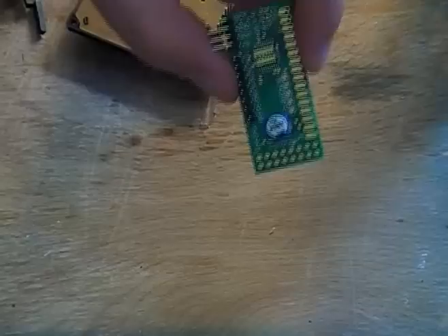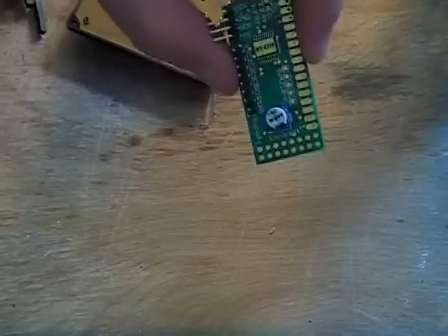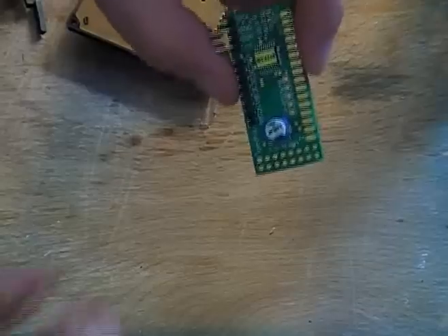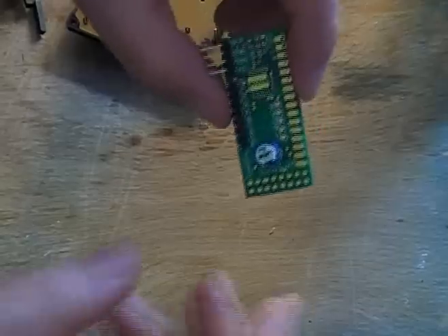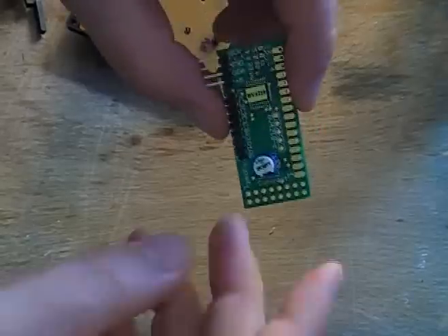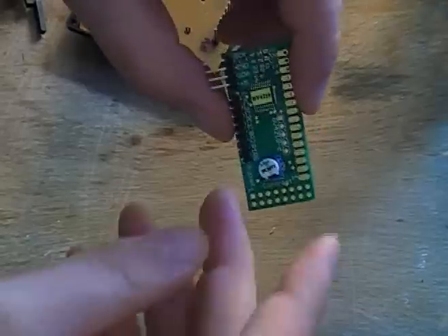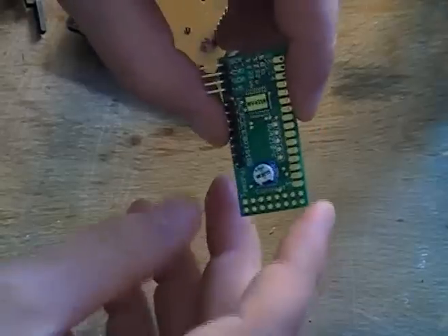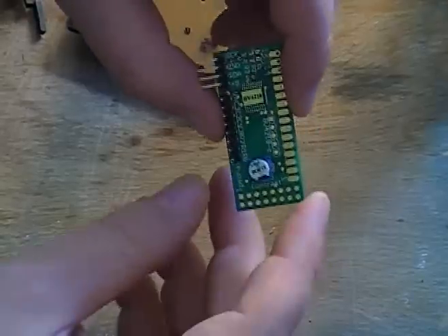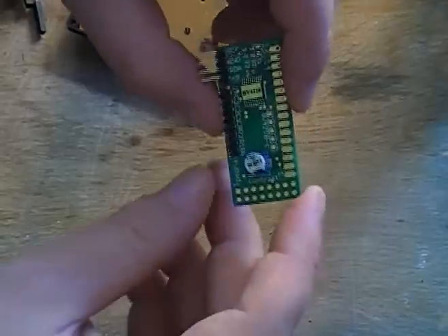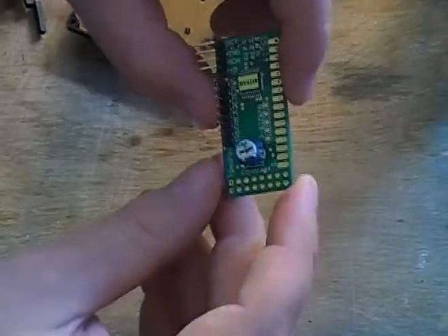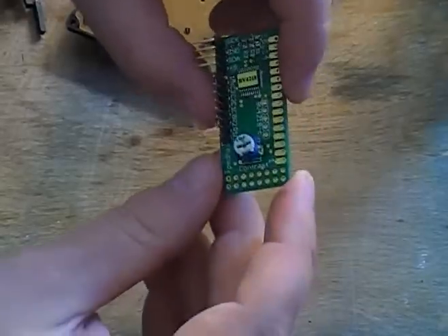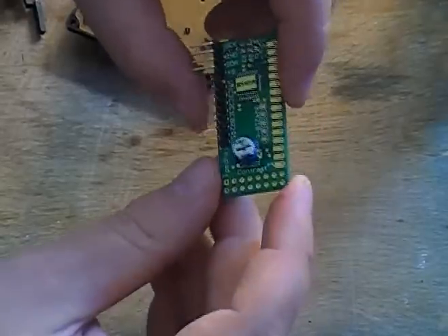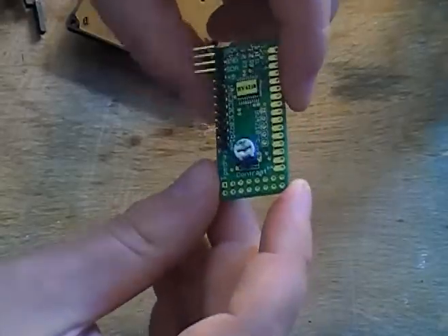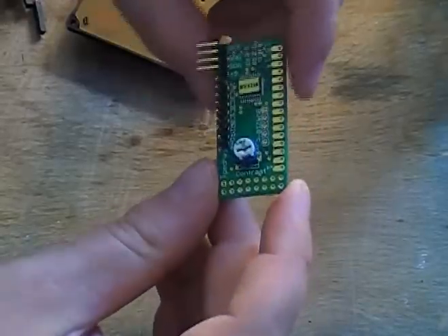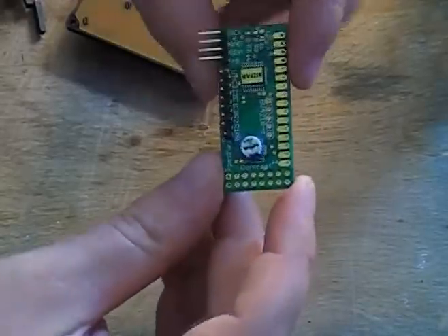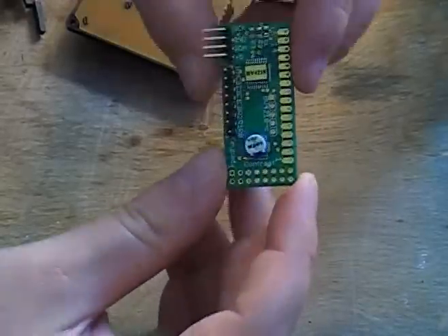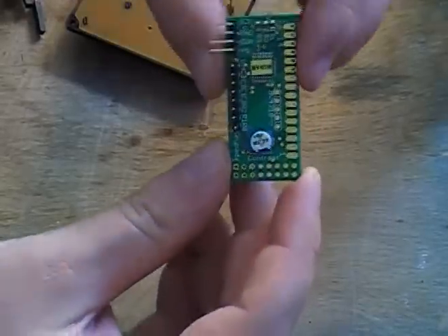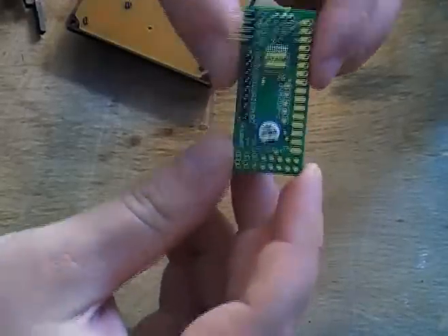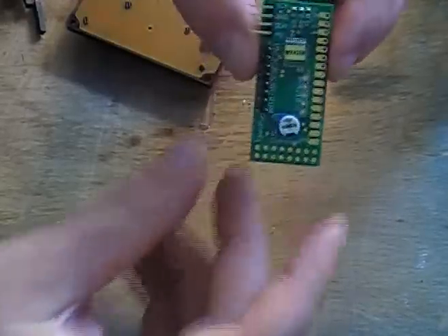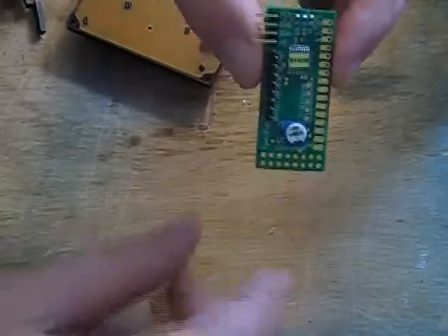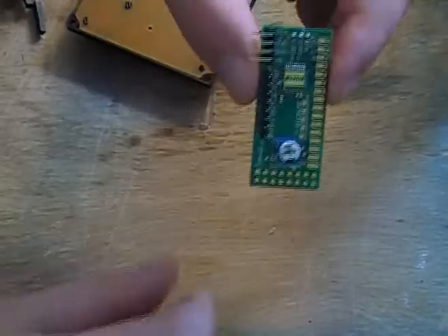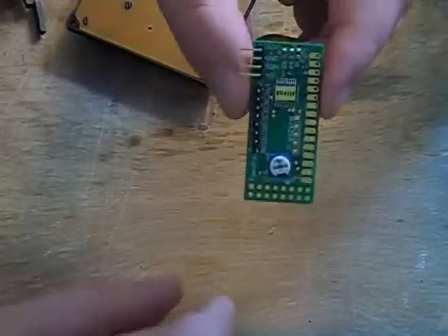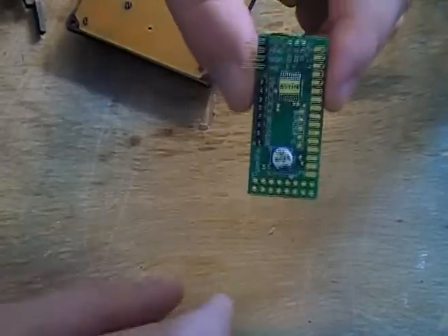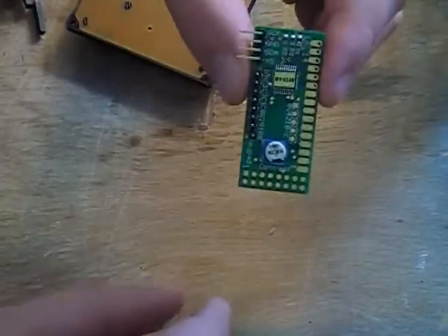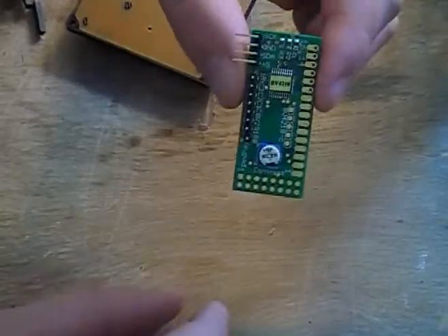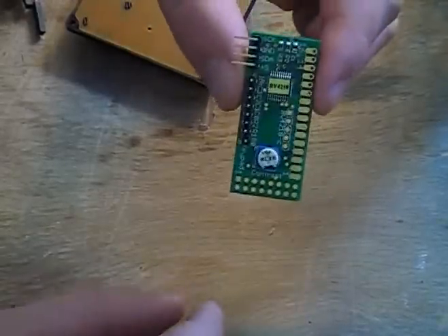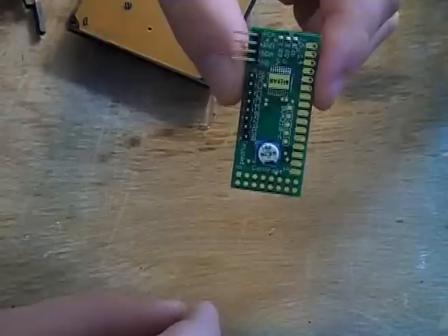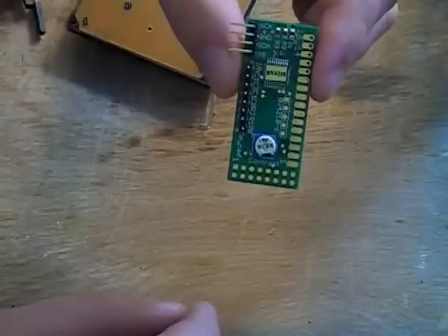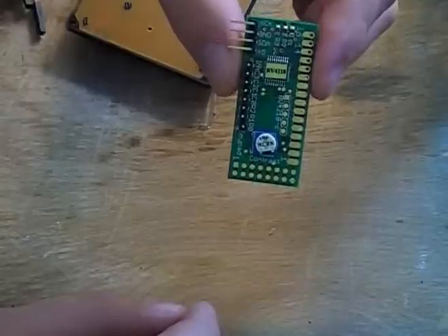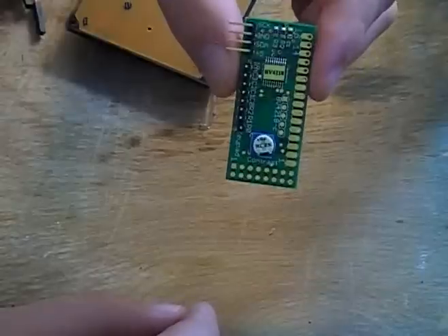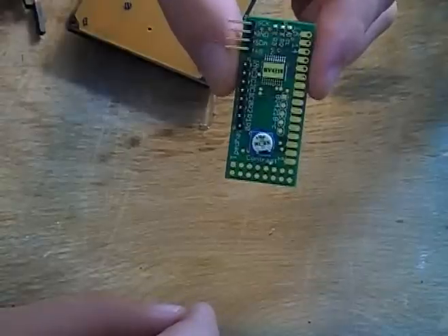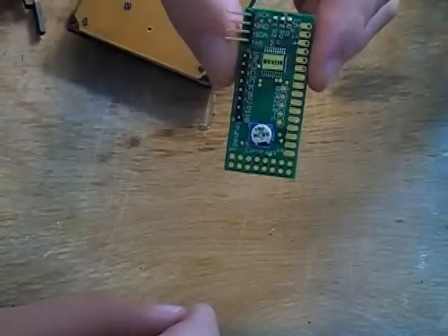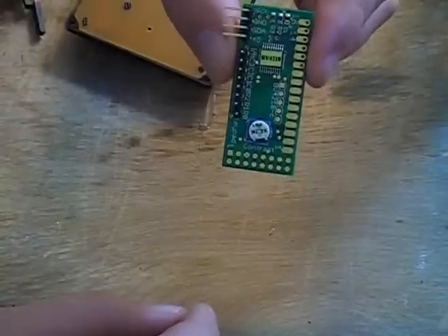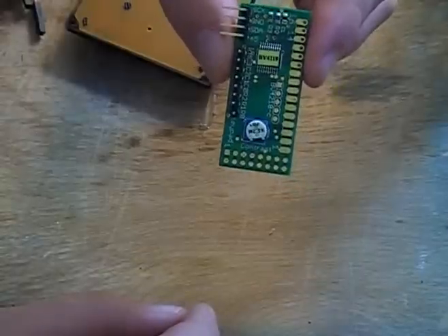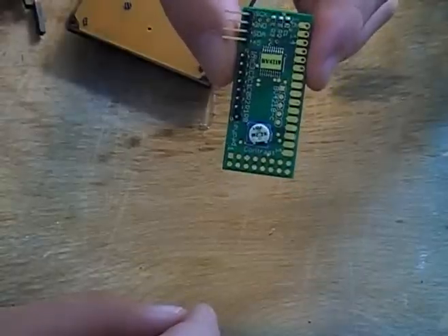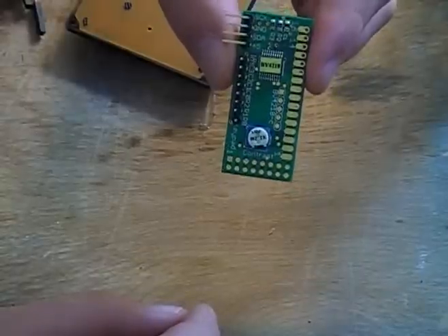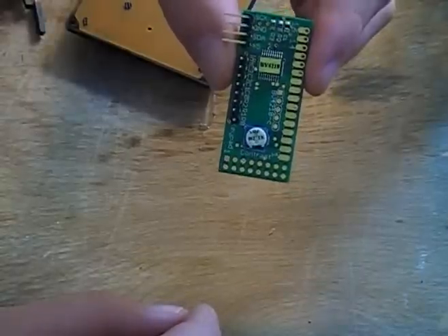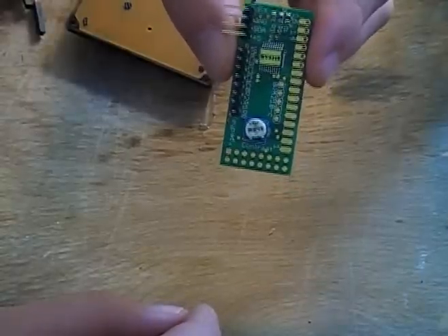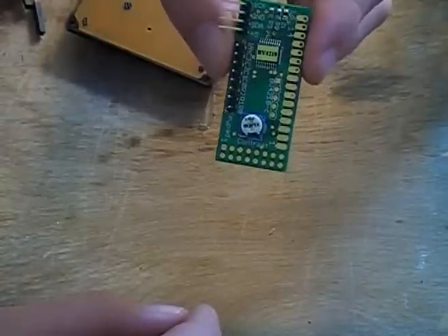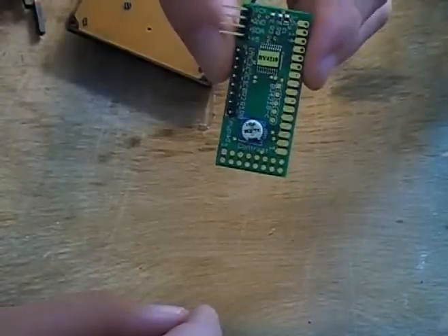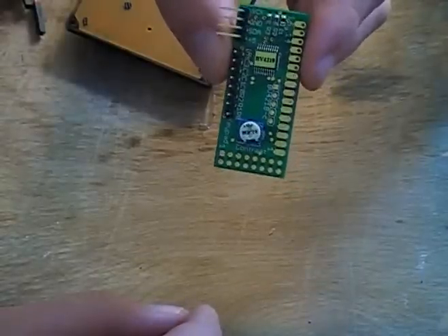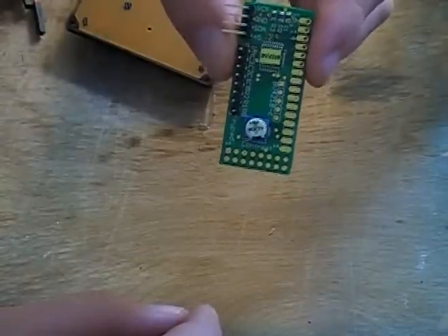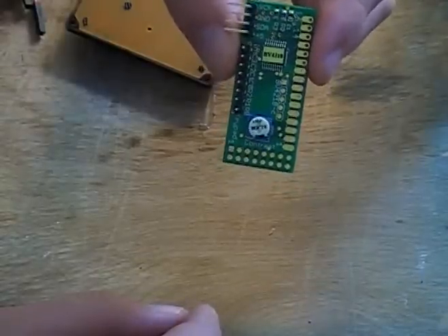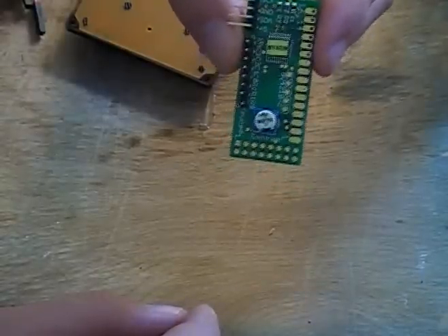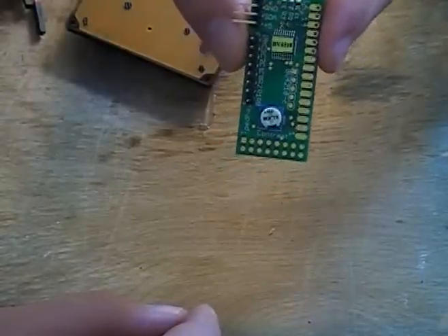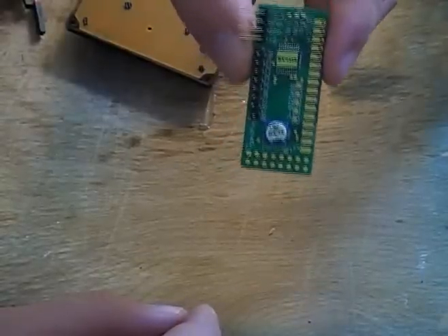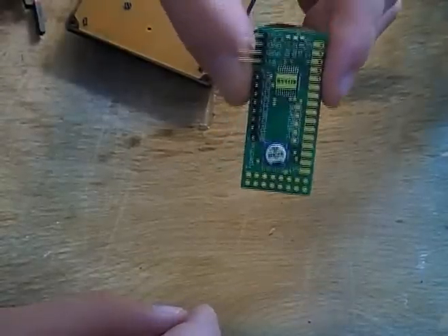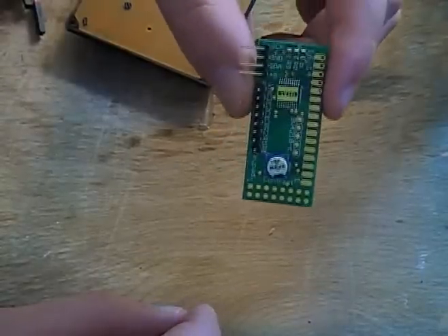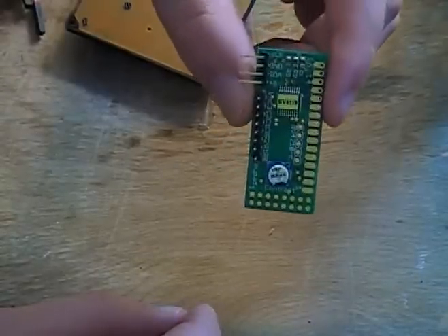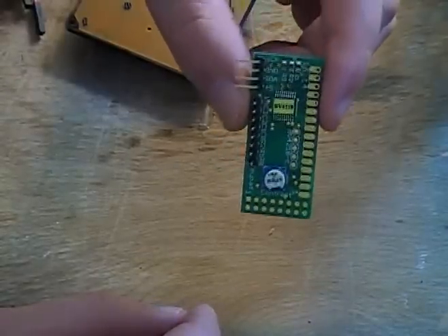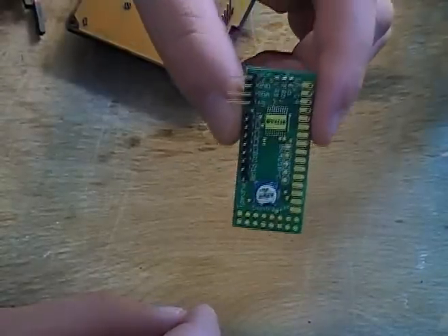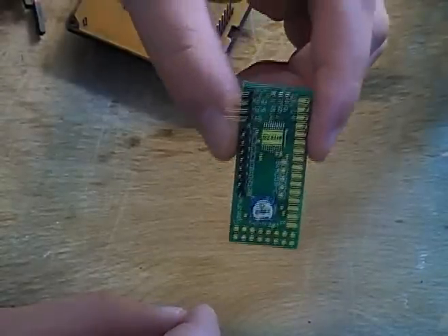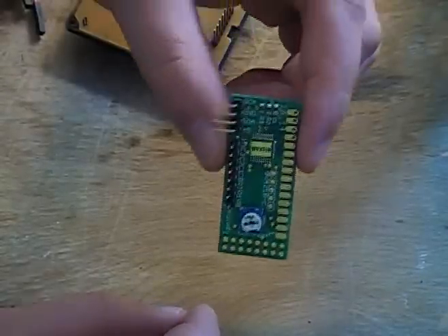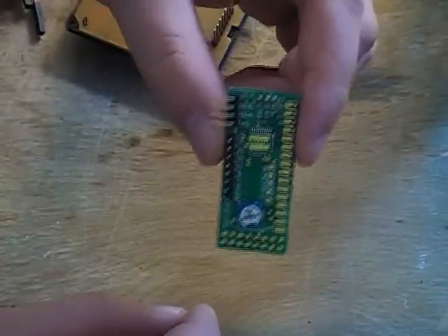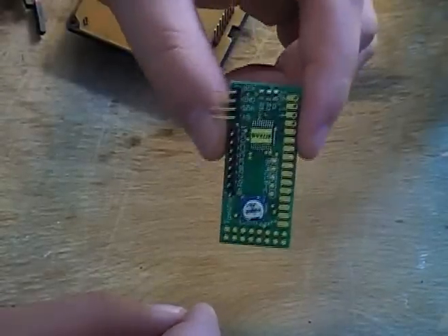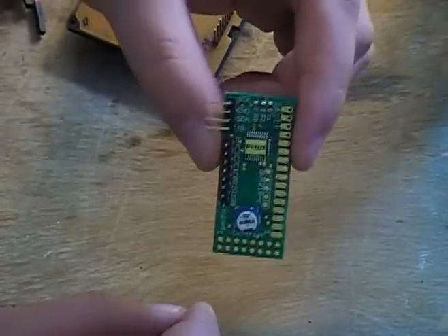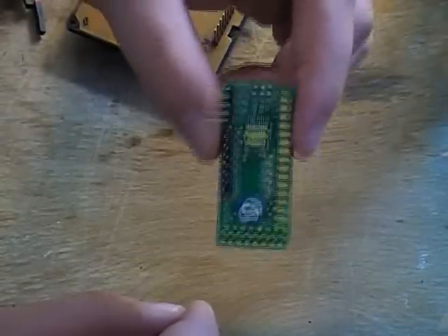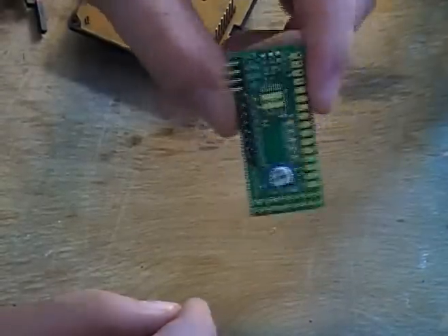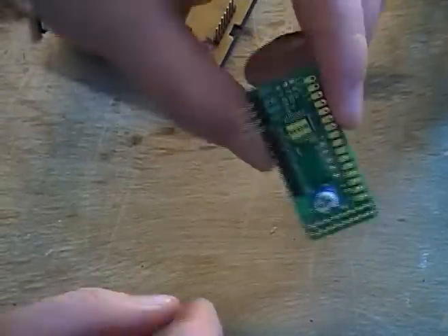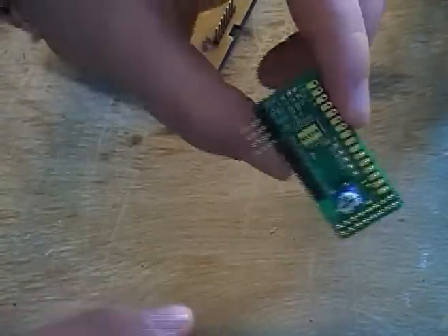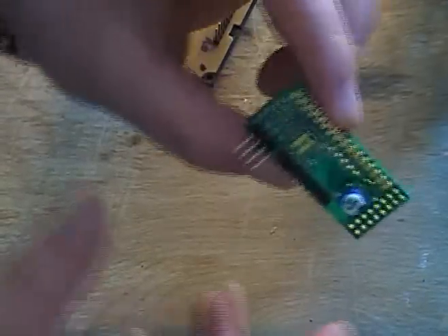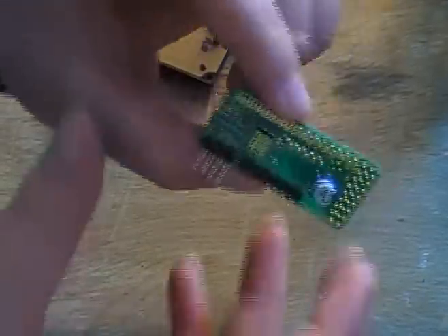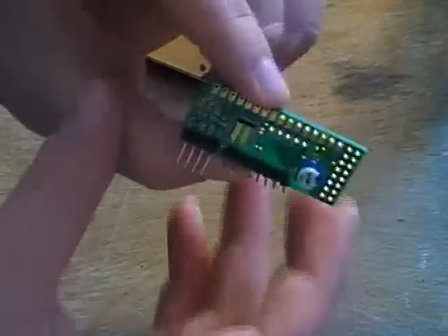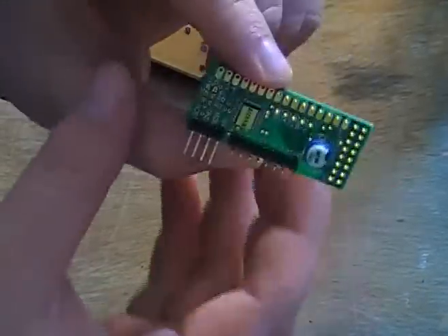The following is a how-to for setting up the BV4218 — how to hook the keypad up.